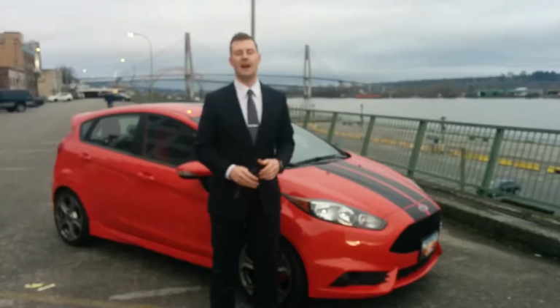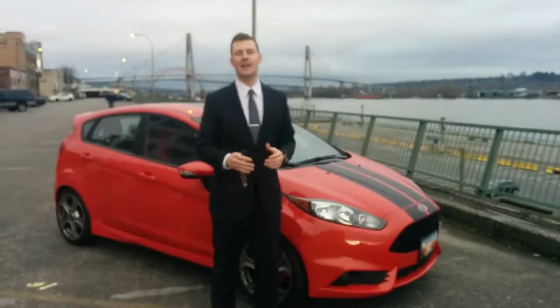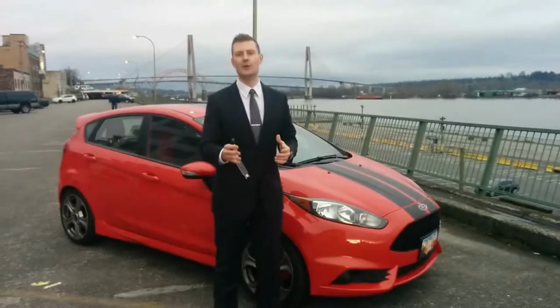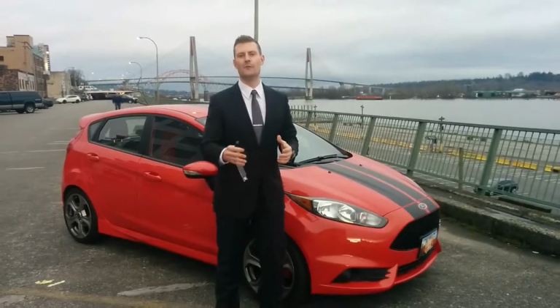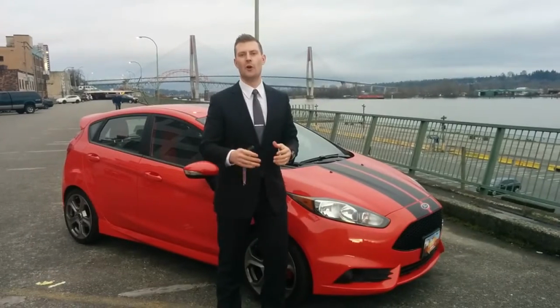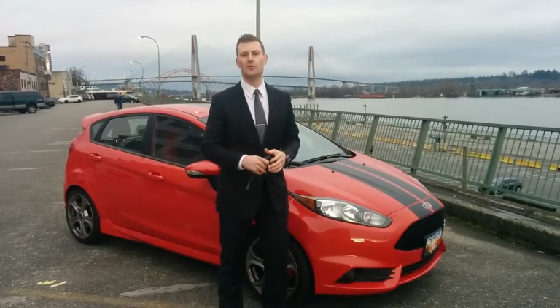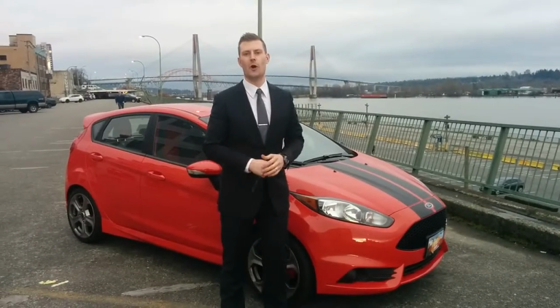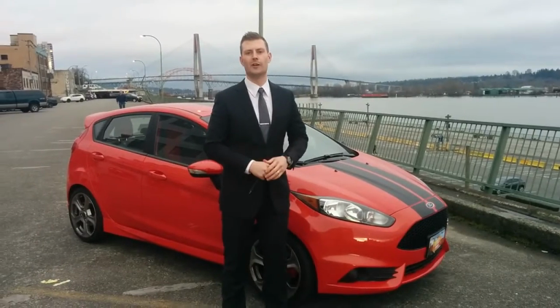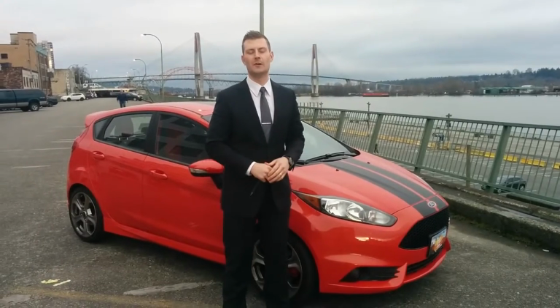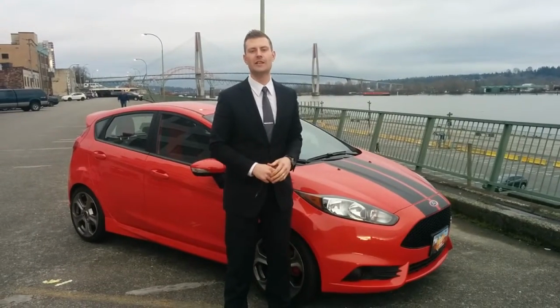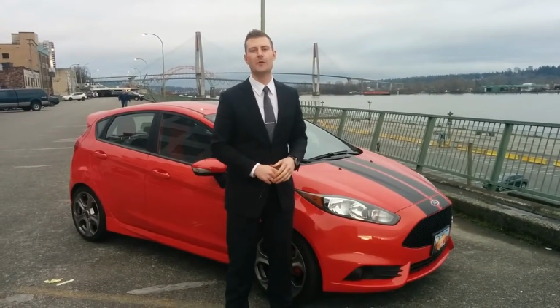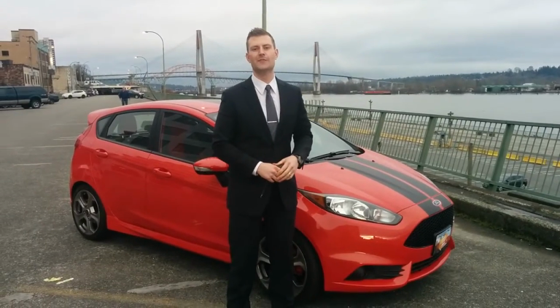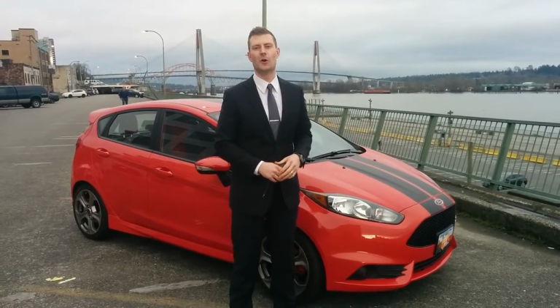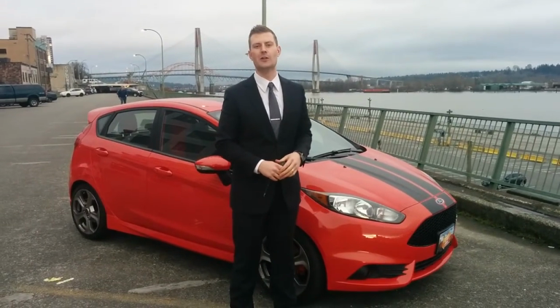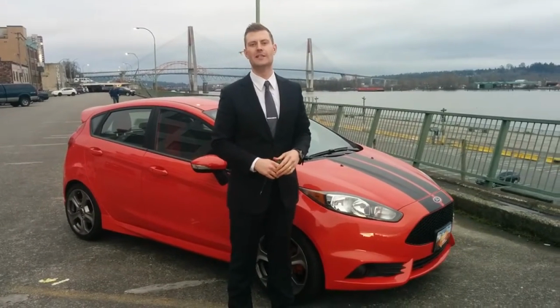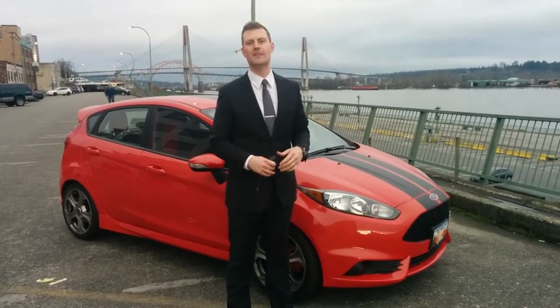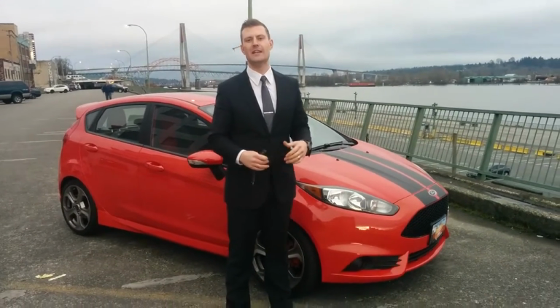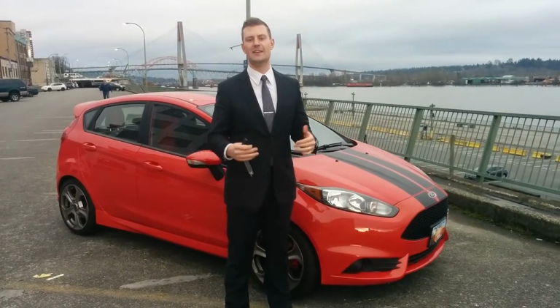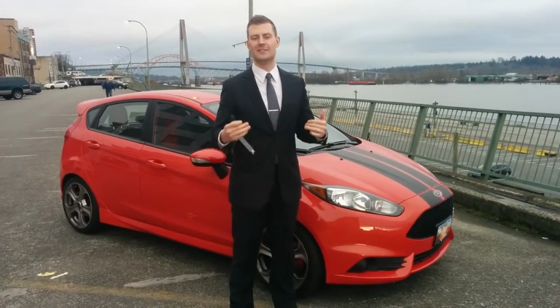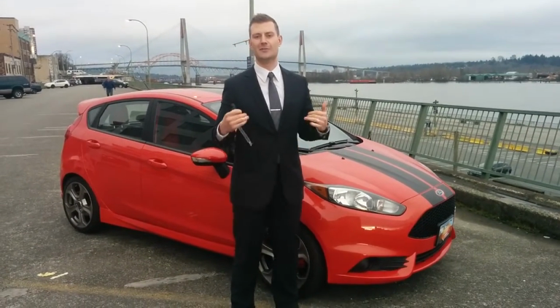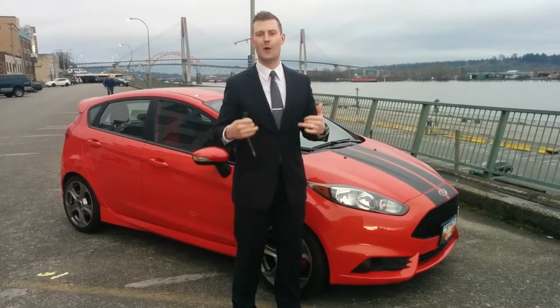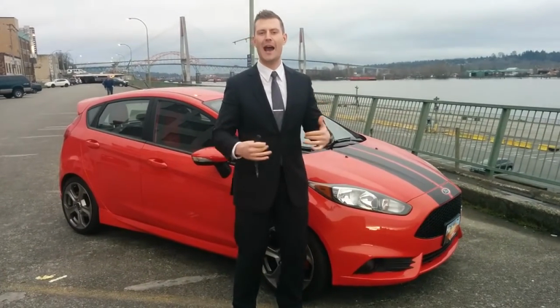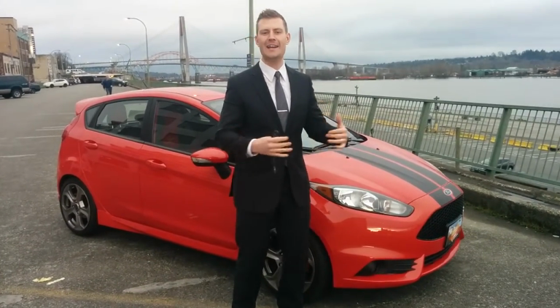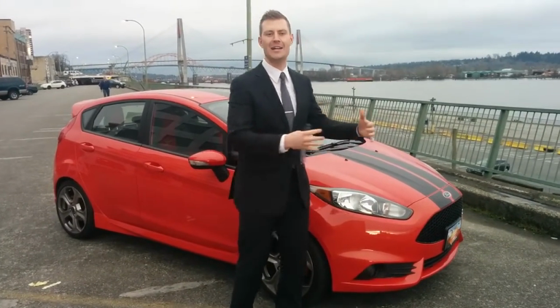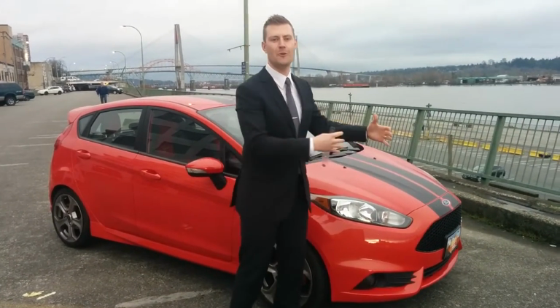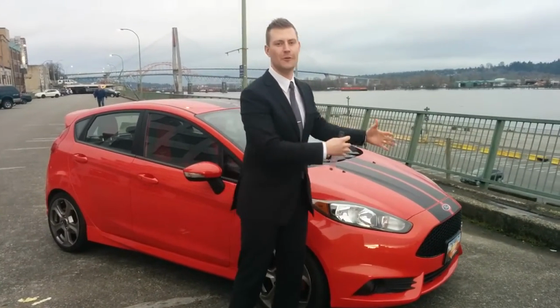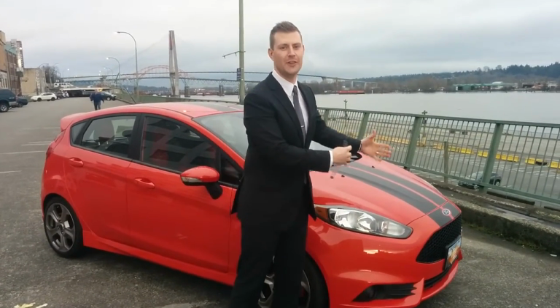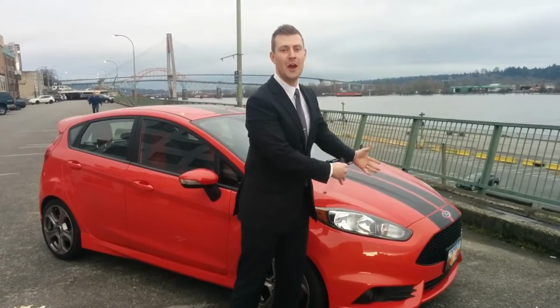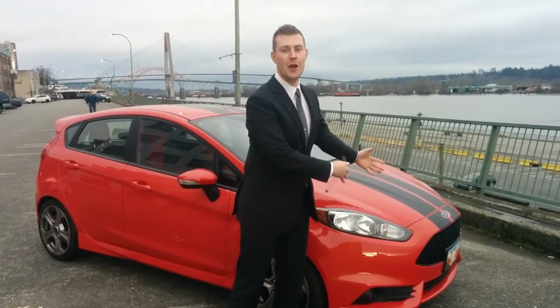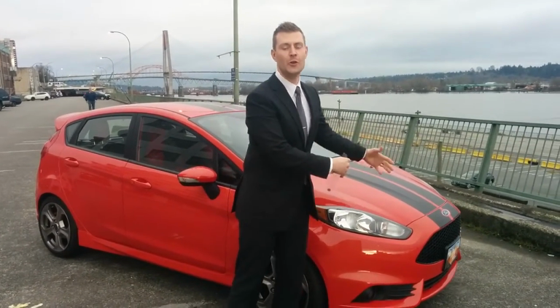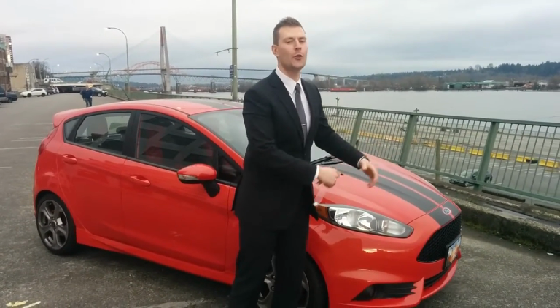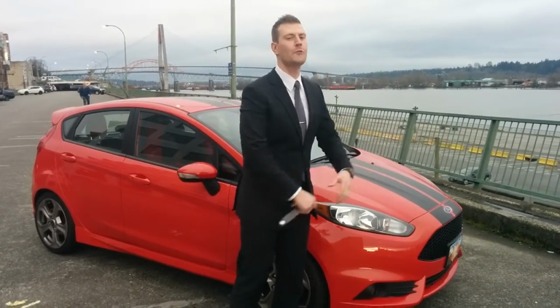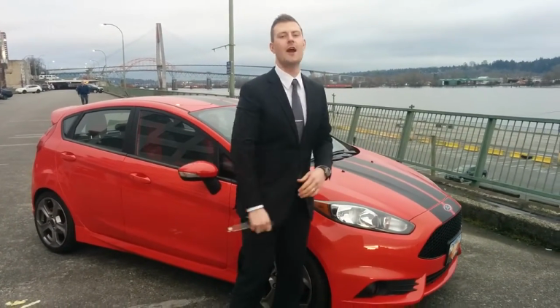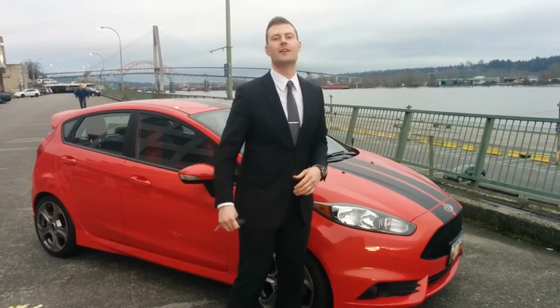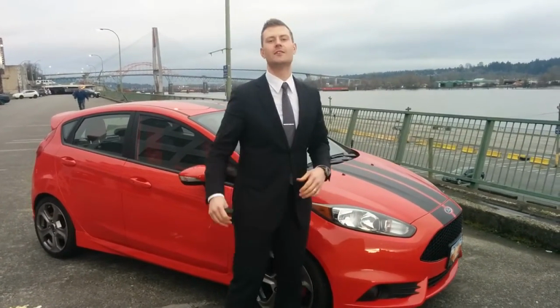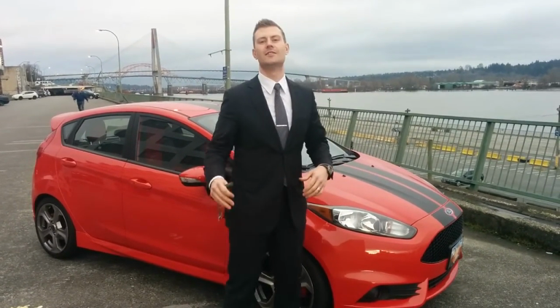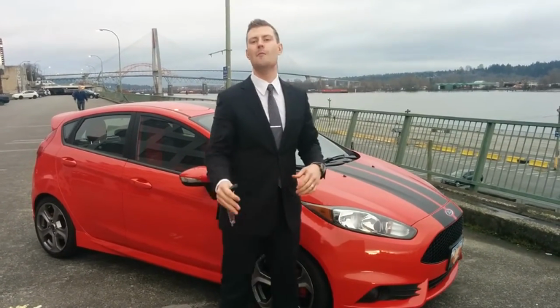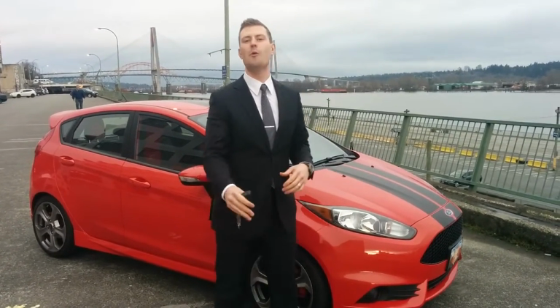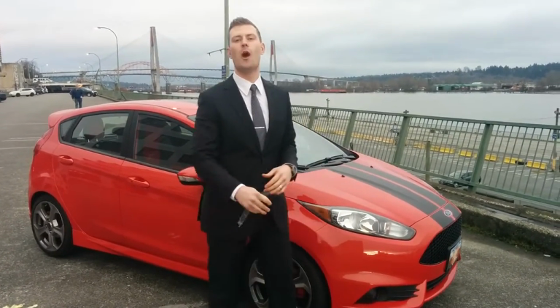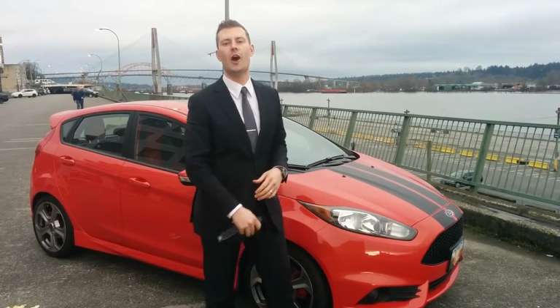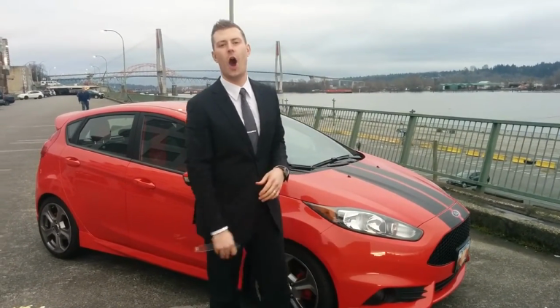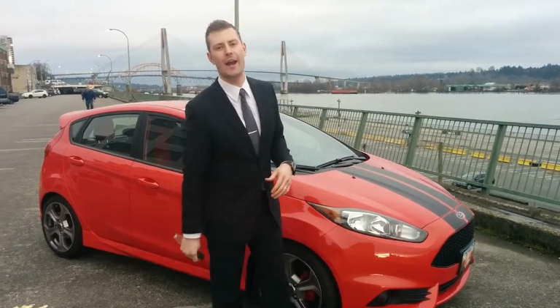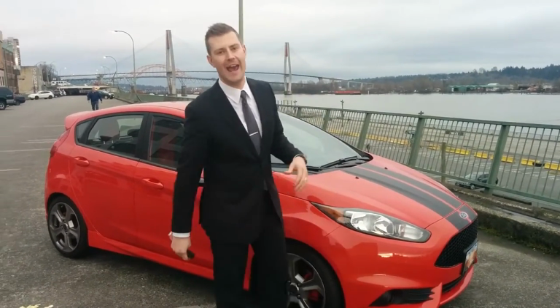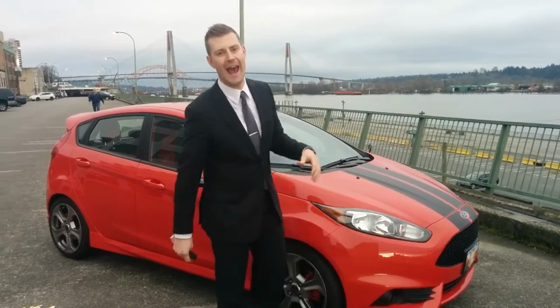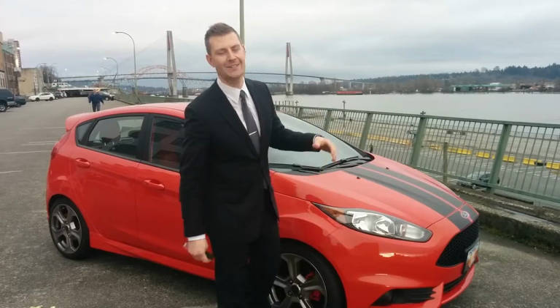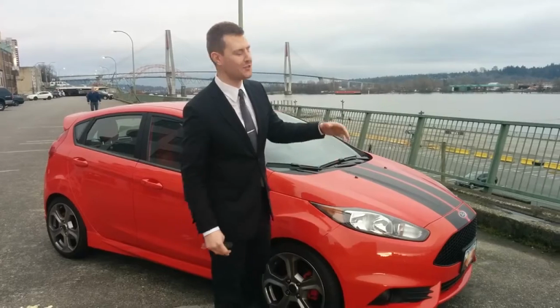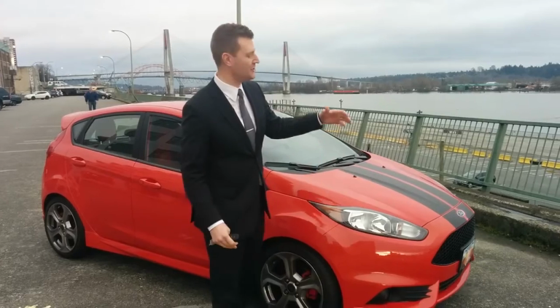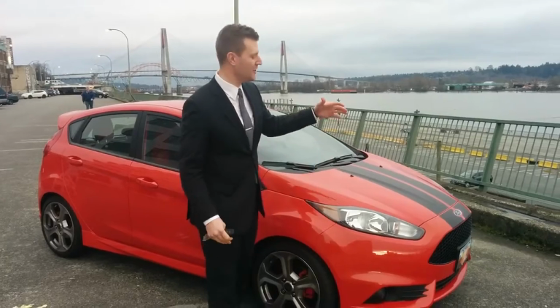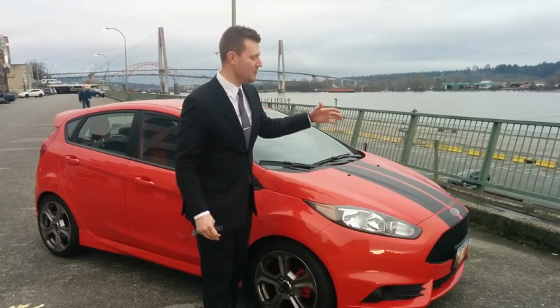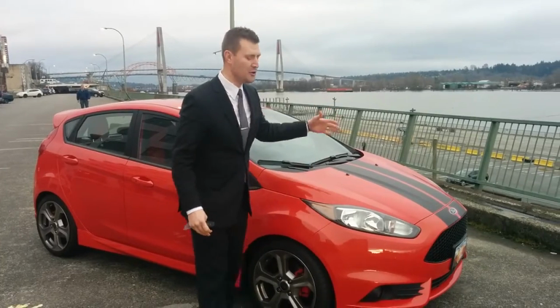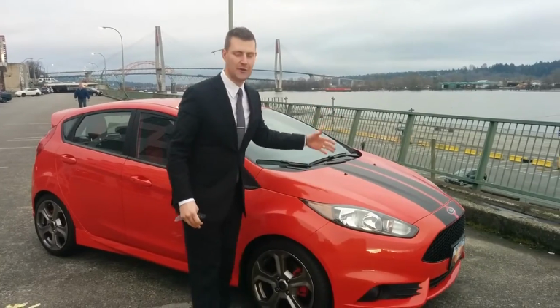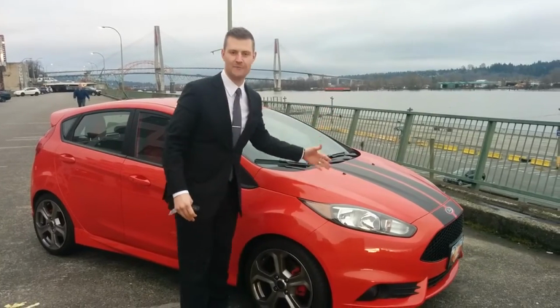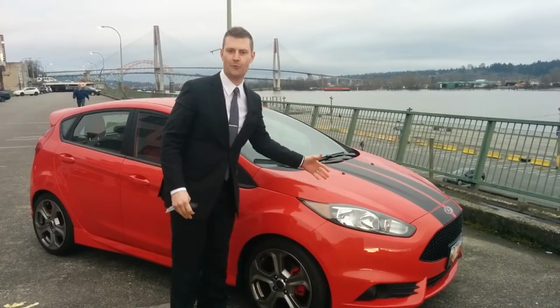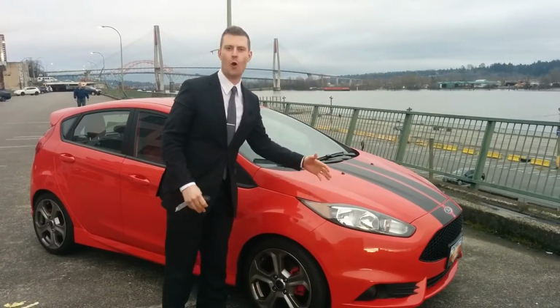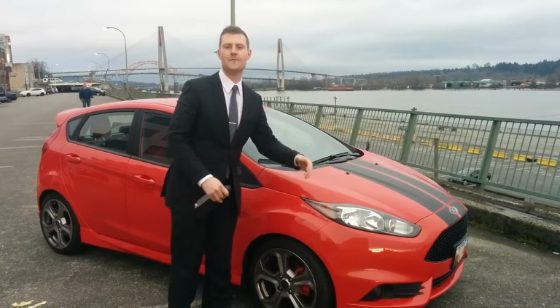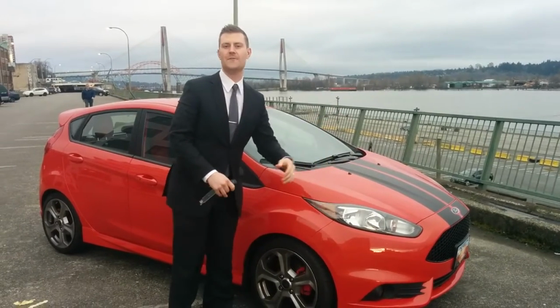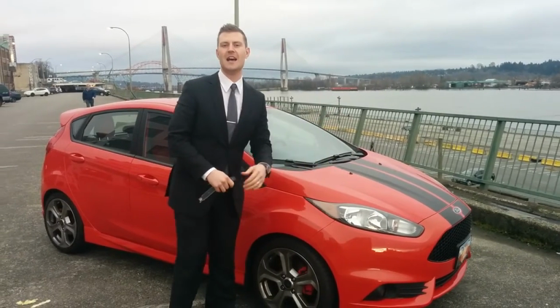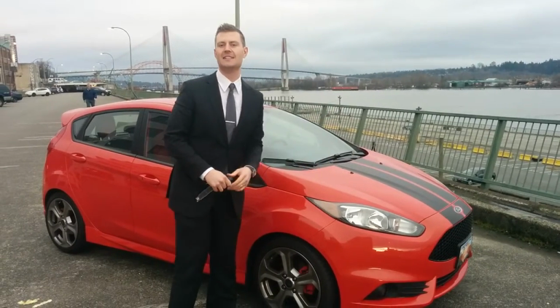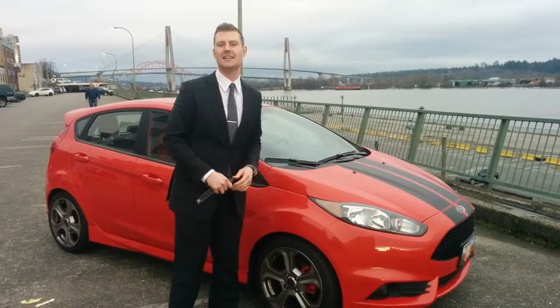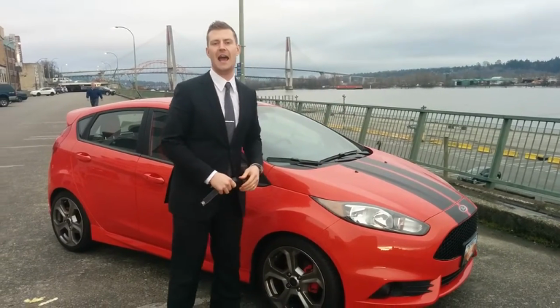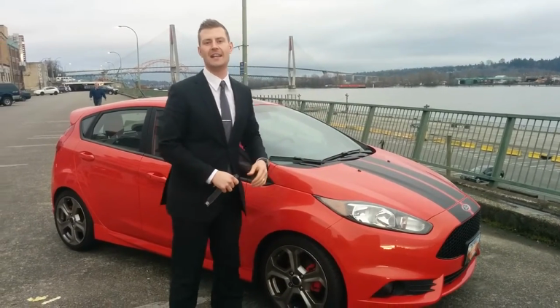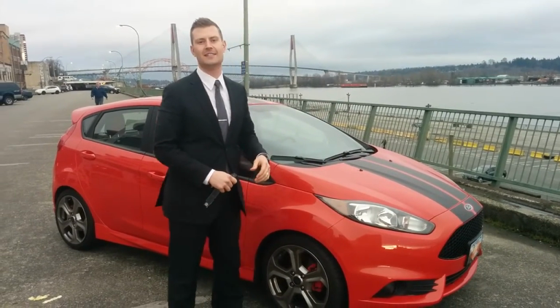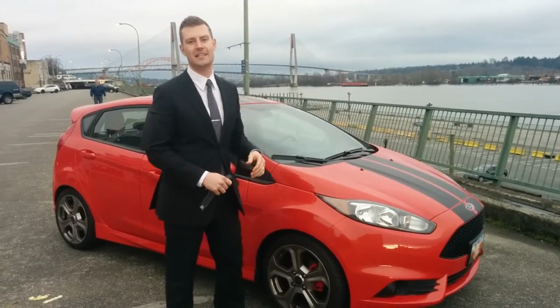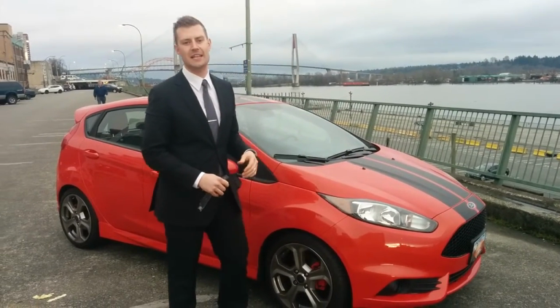How are you doing folks? Welcome to Key West Ford TV. This is Ryan here with North America's number one hot hatch, the Ford Fiesta ST.